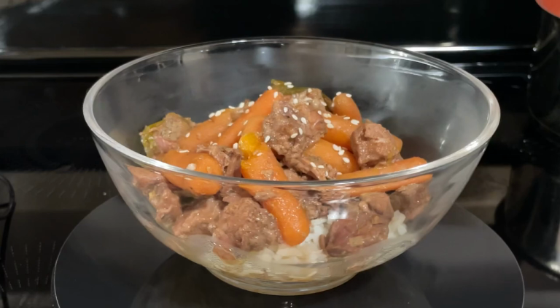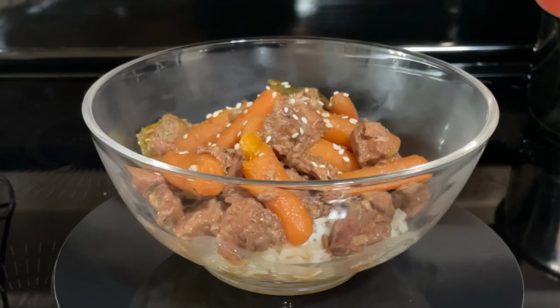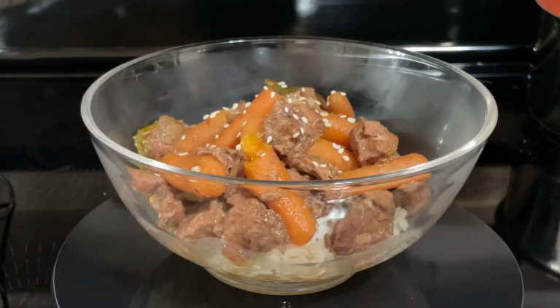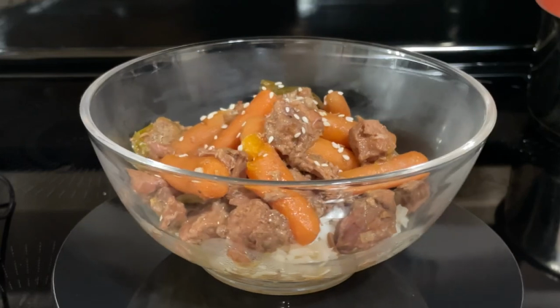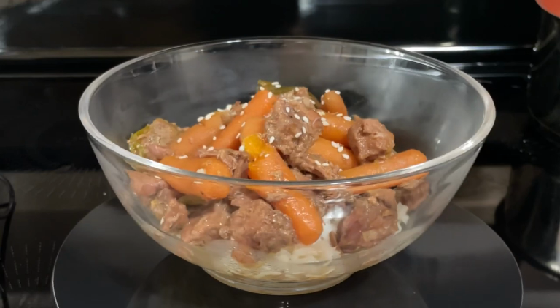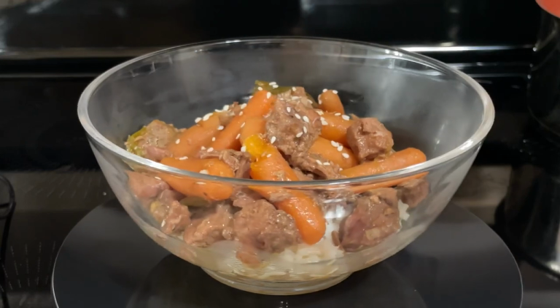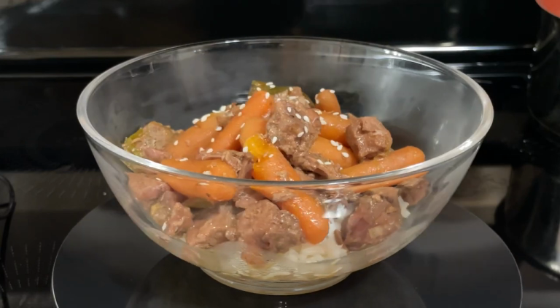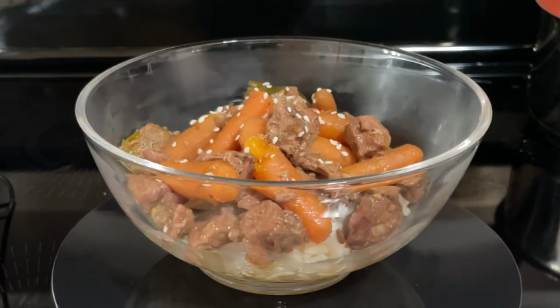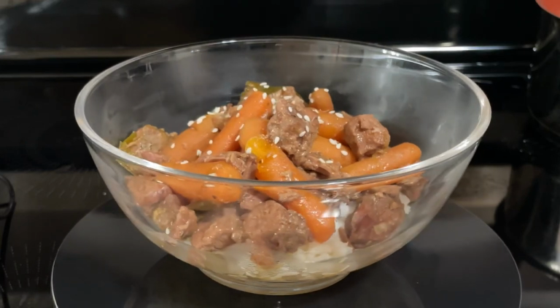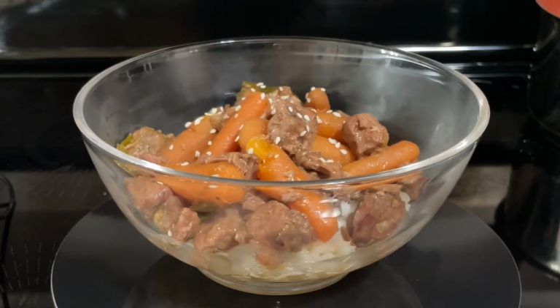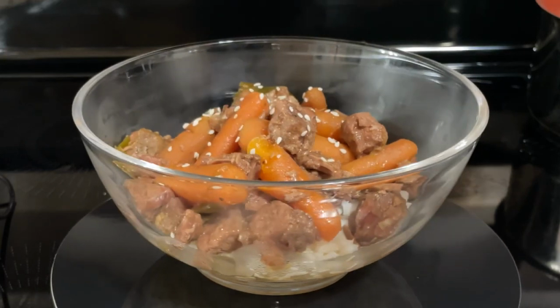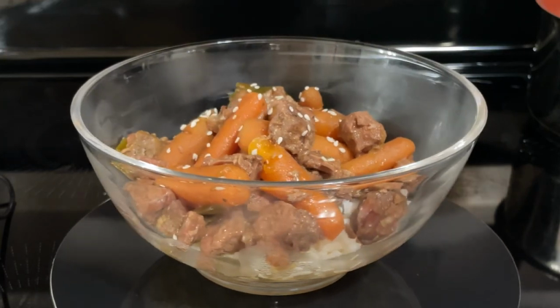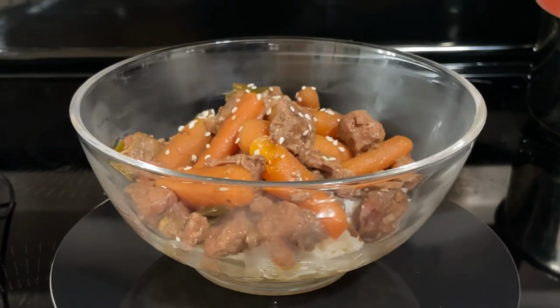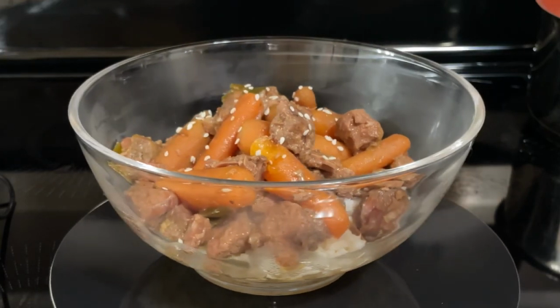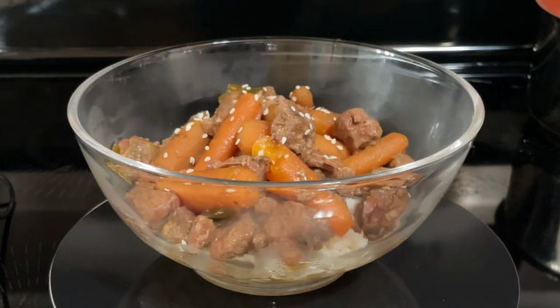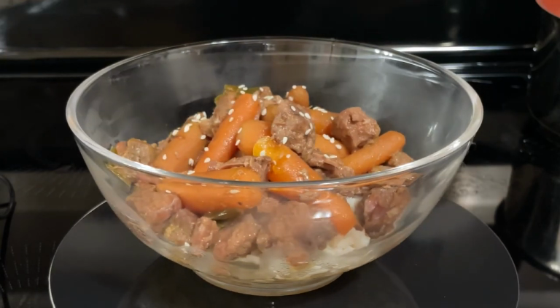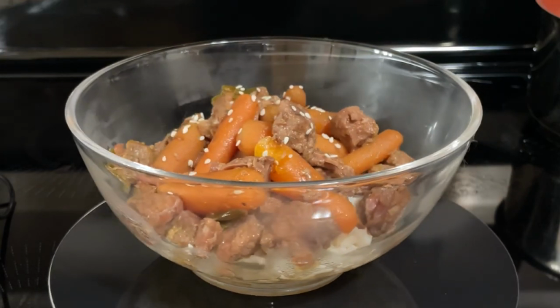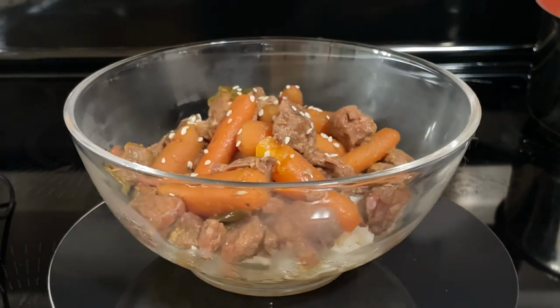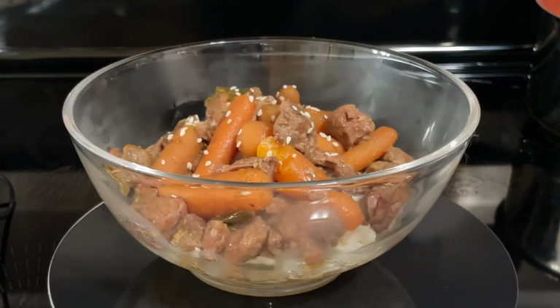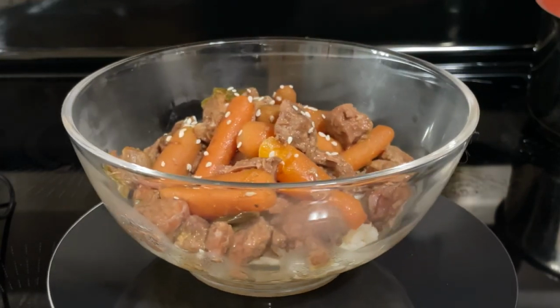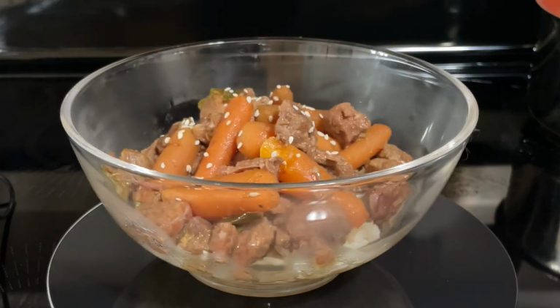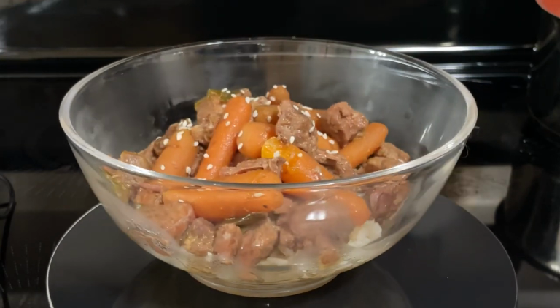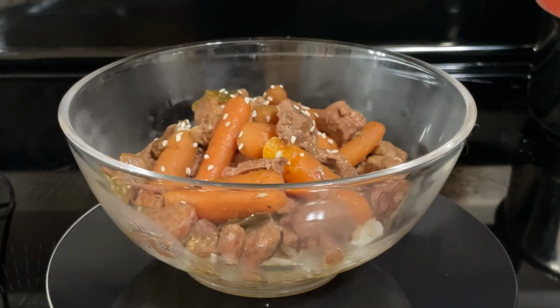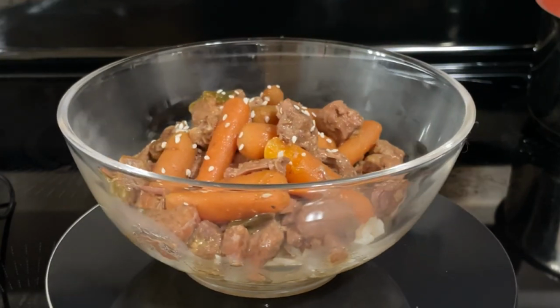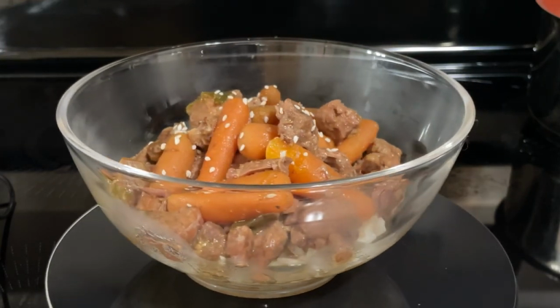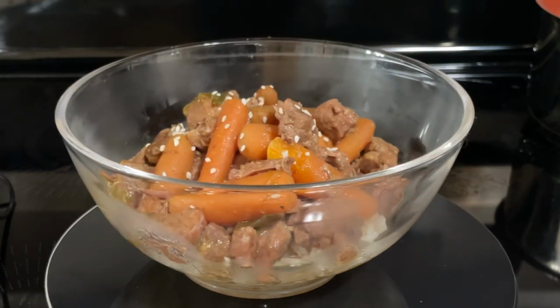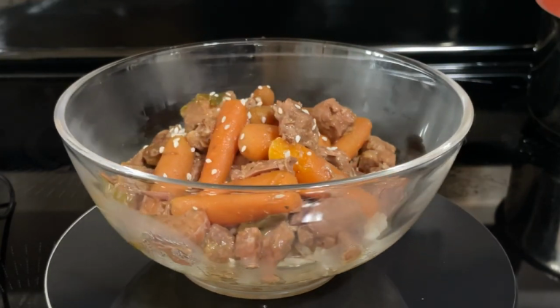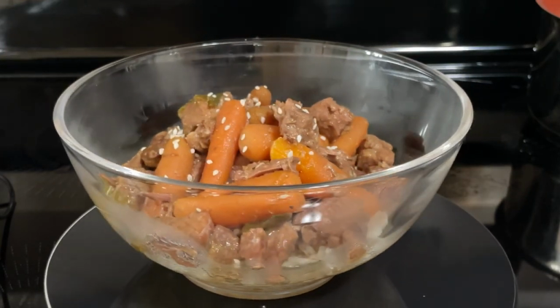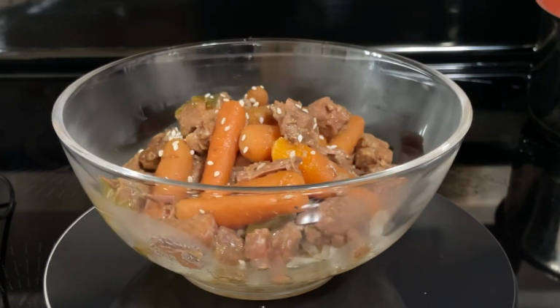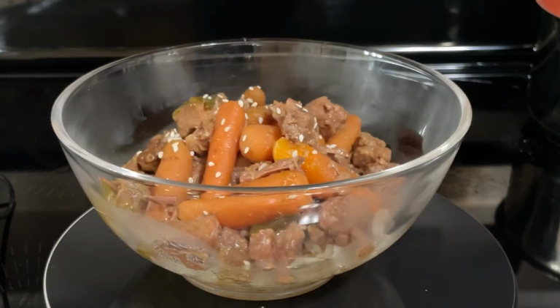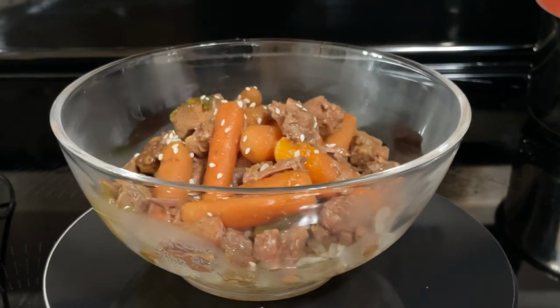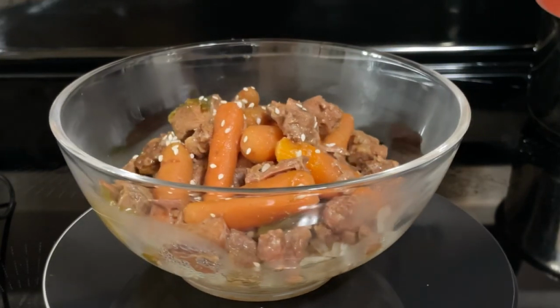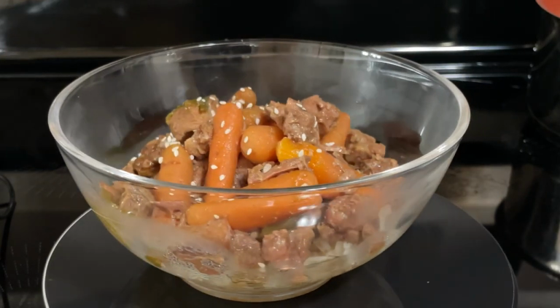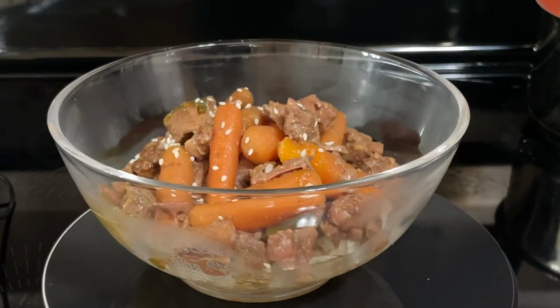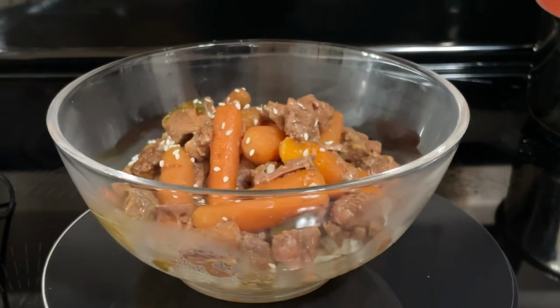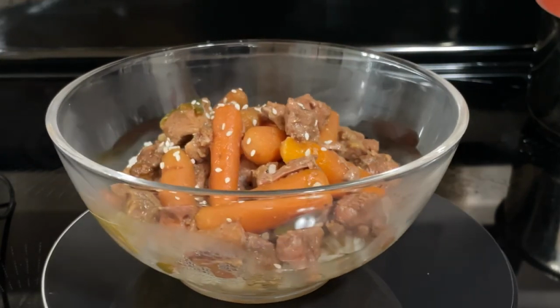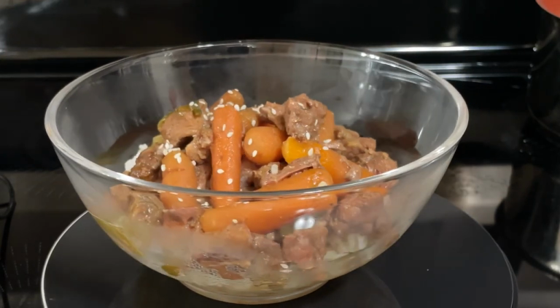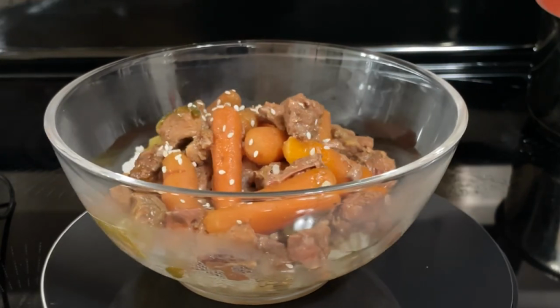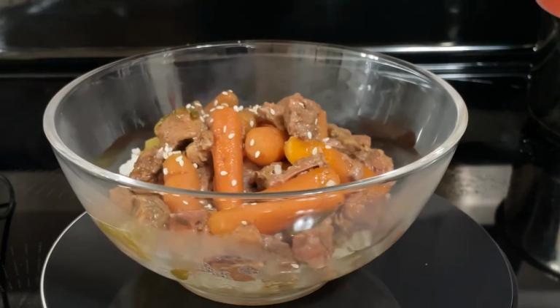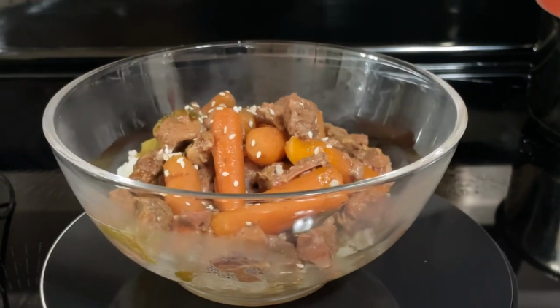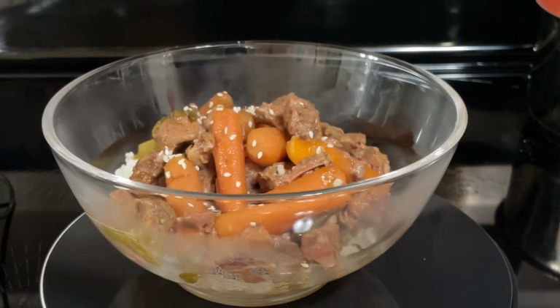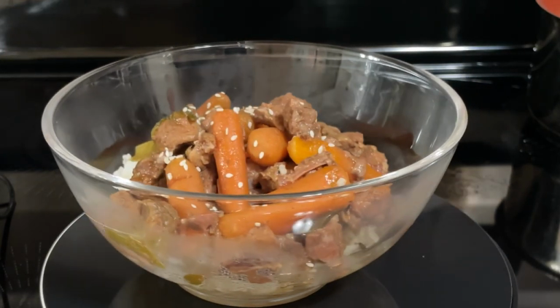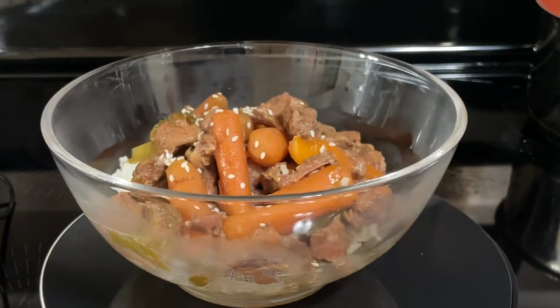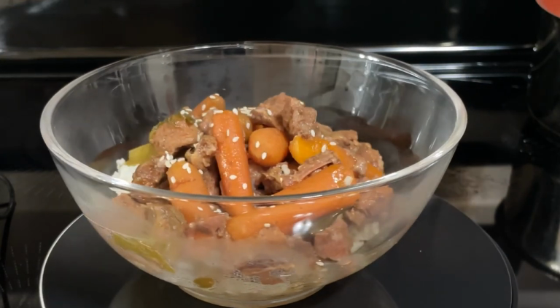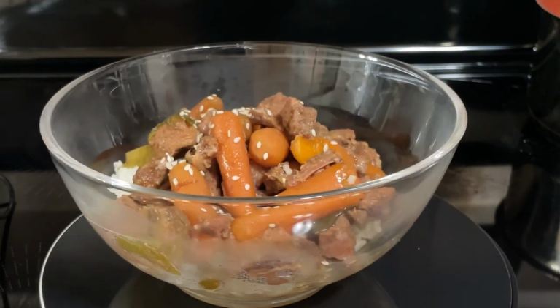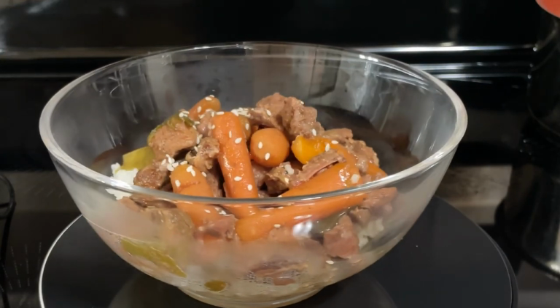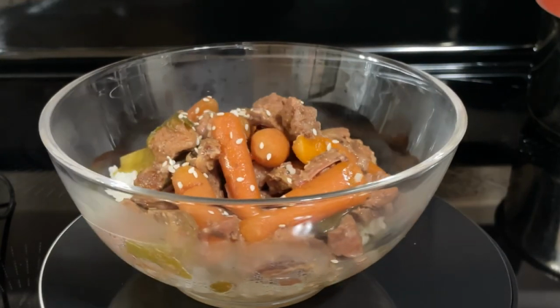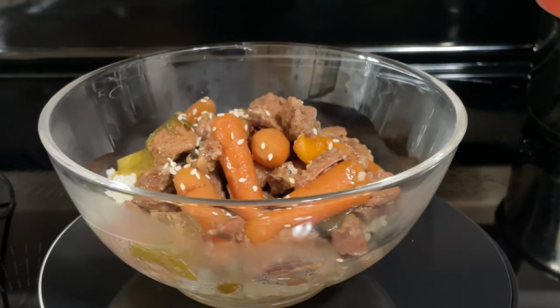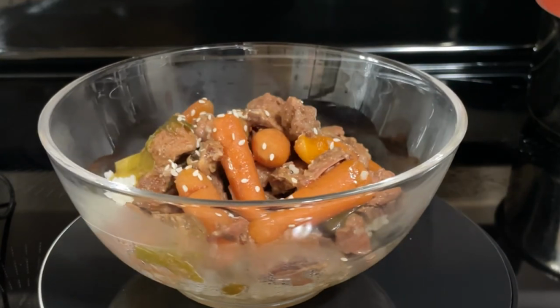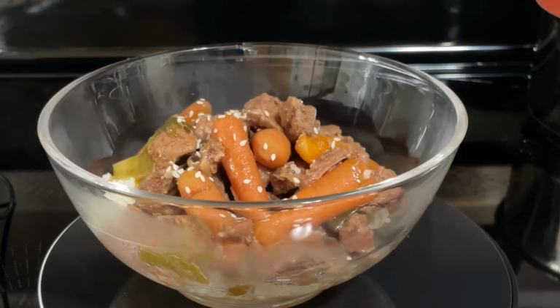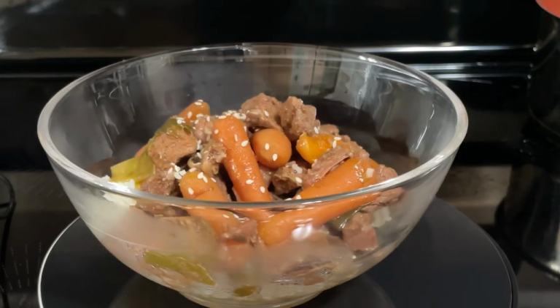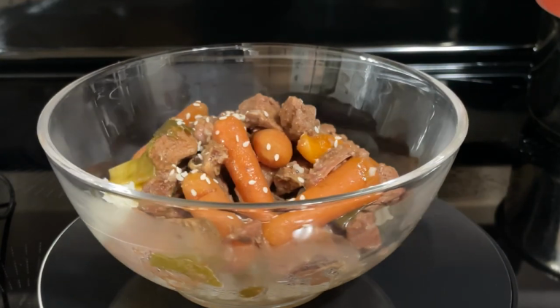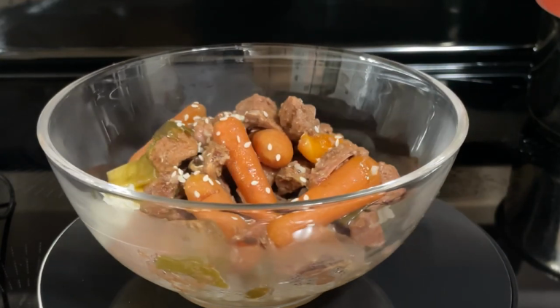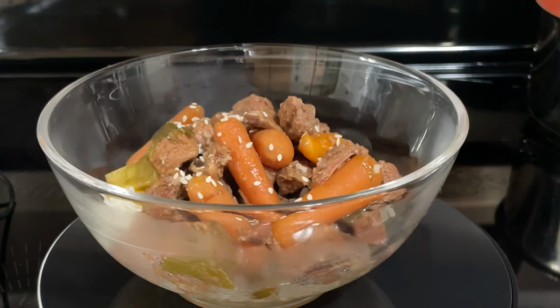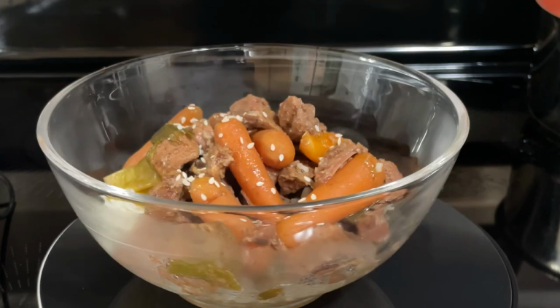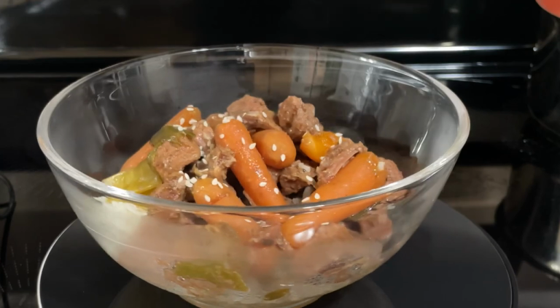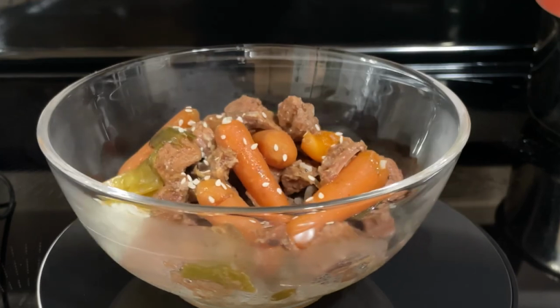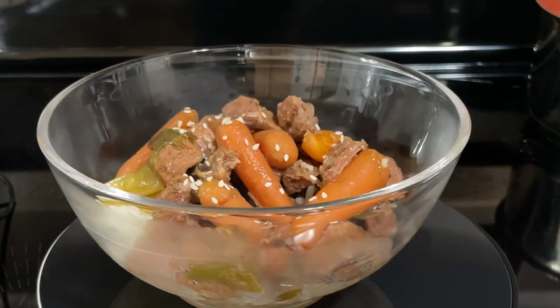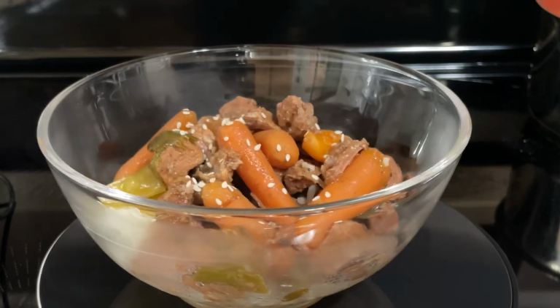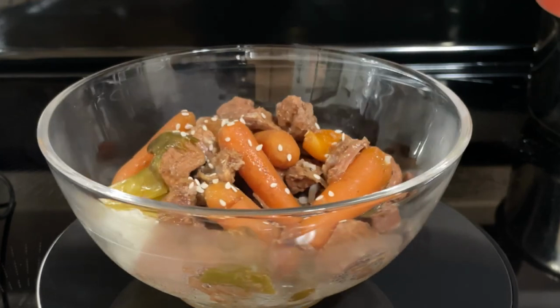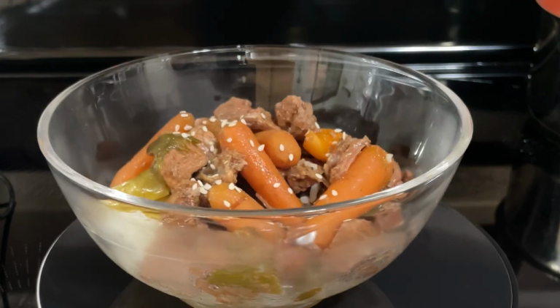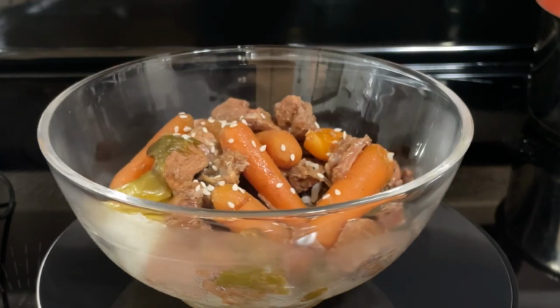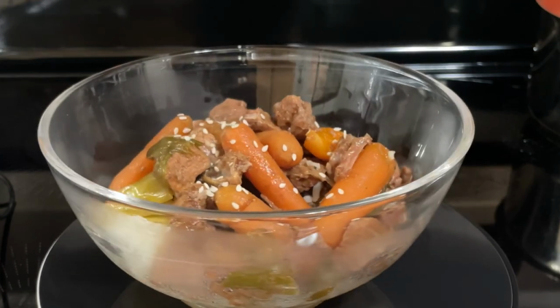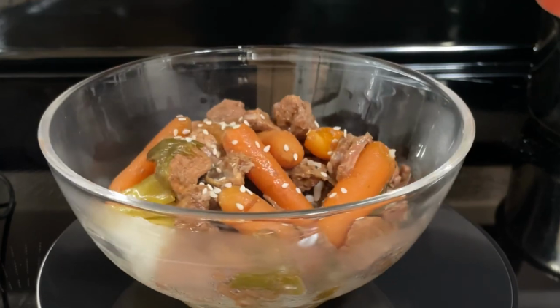Are you hungry? How about slow cooker Korean beef stew? That's what's for dinner.